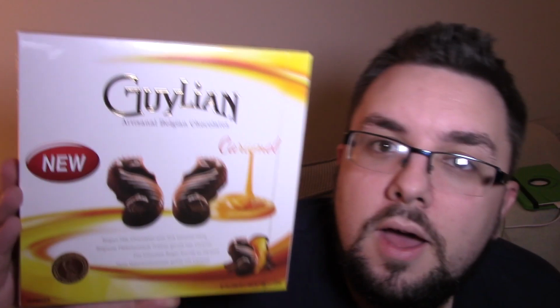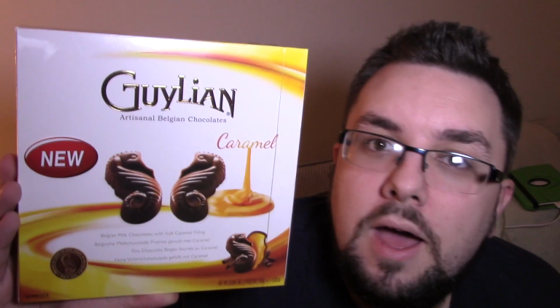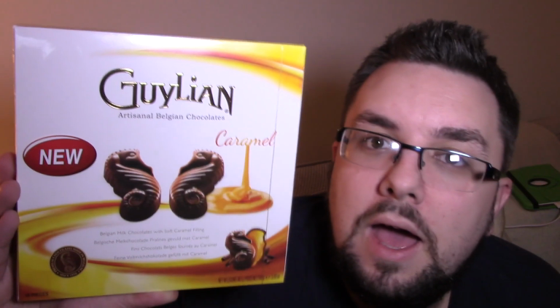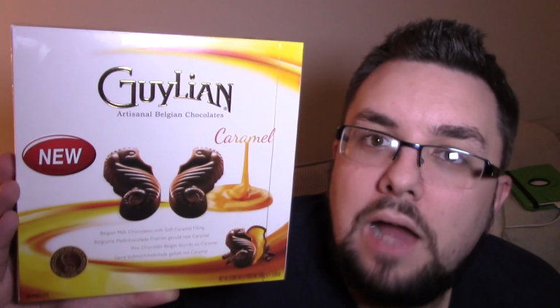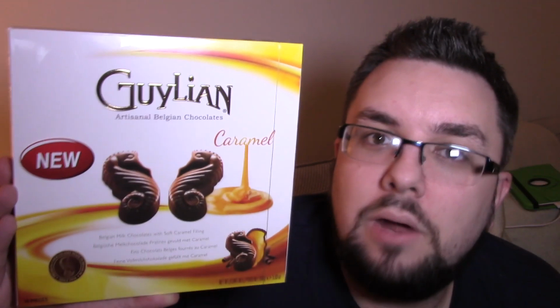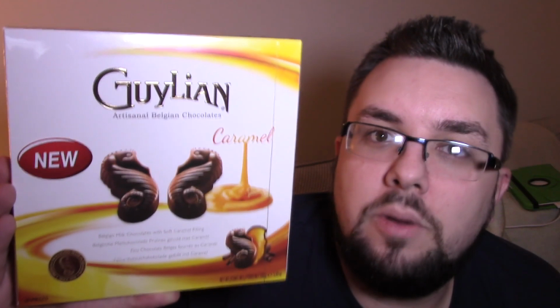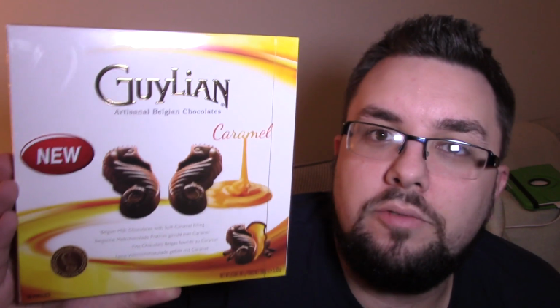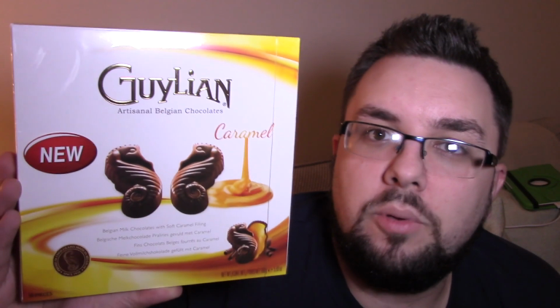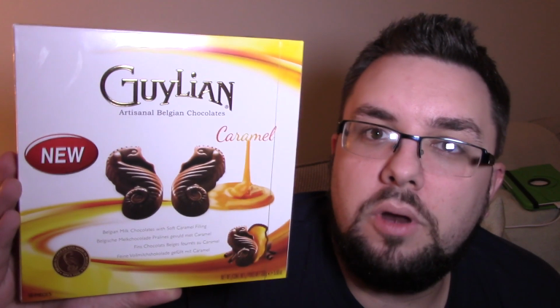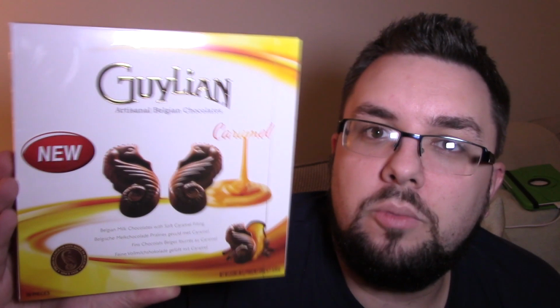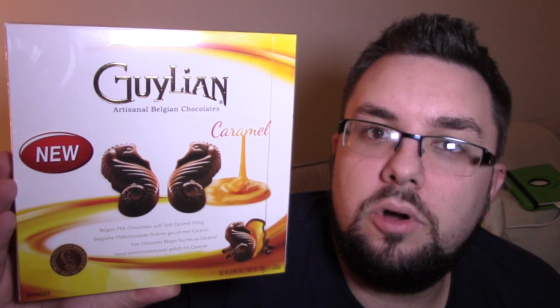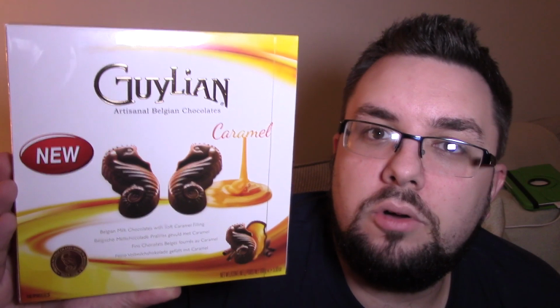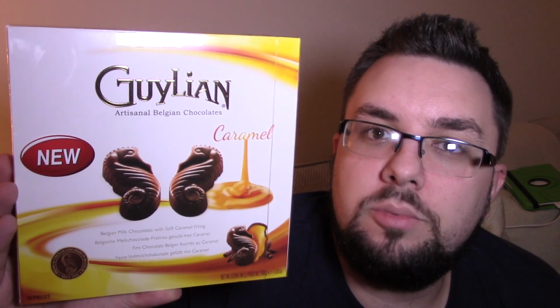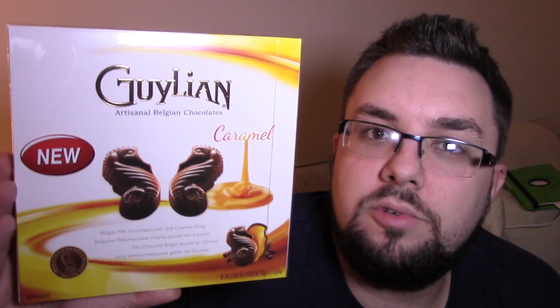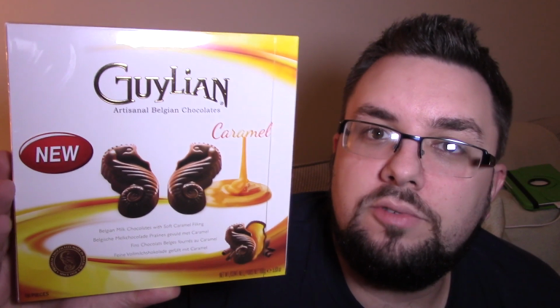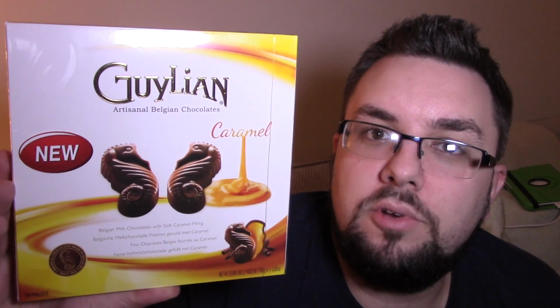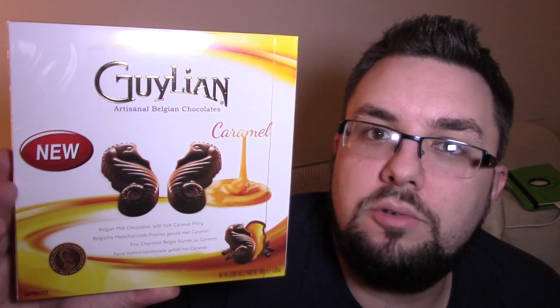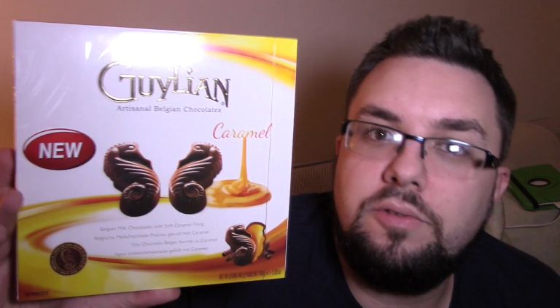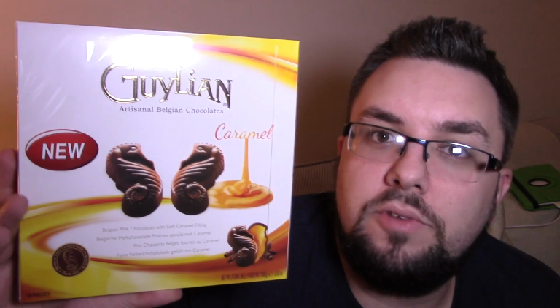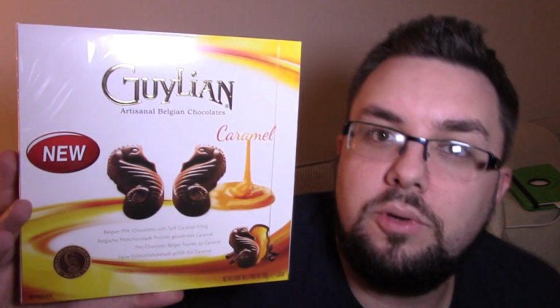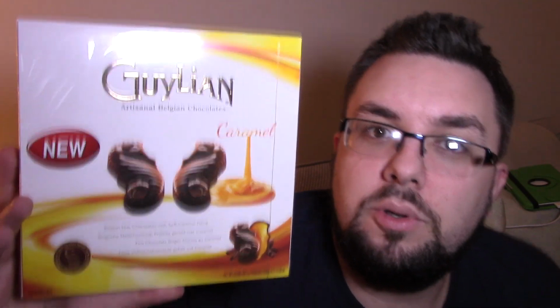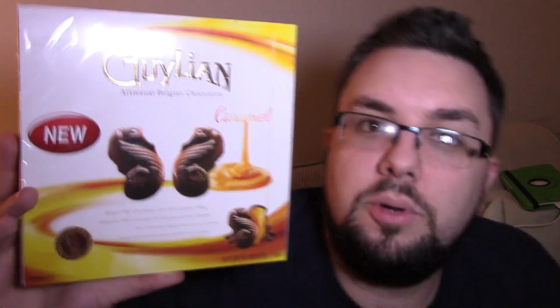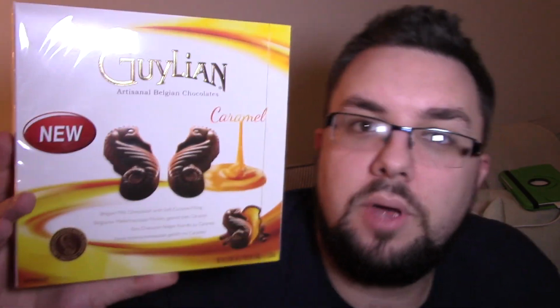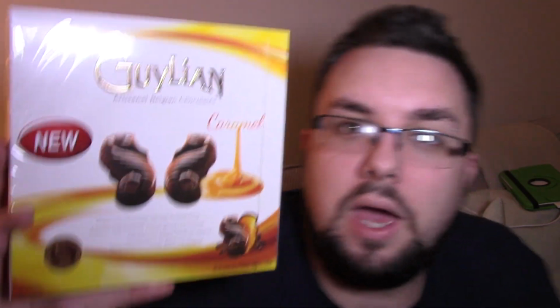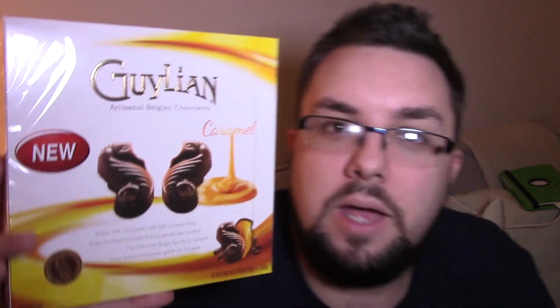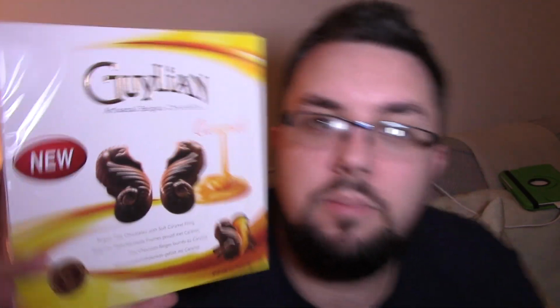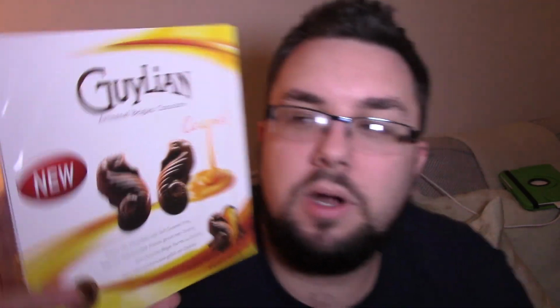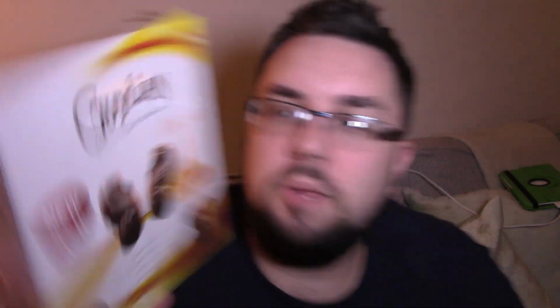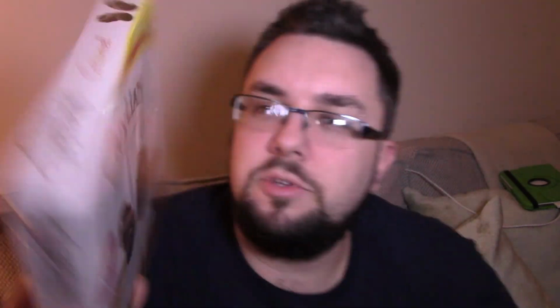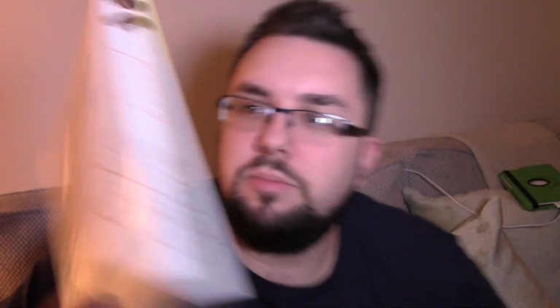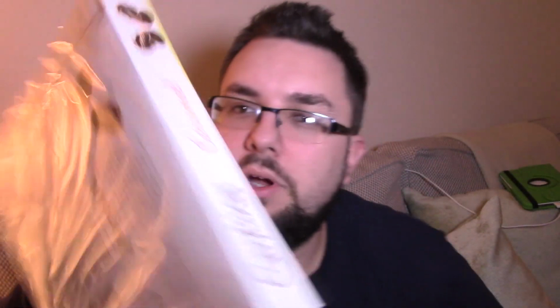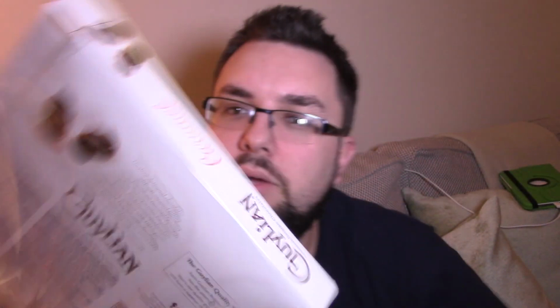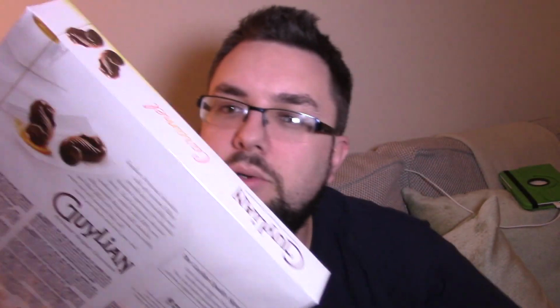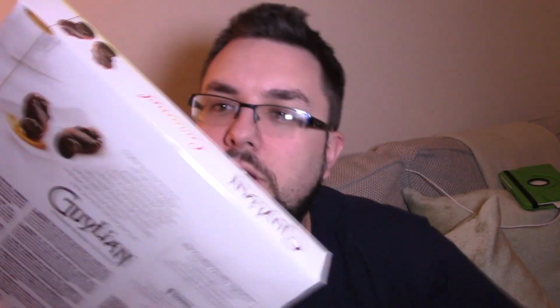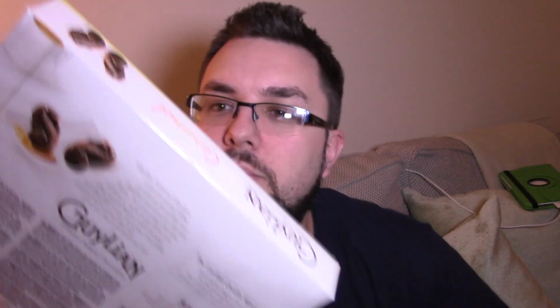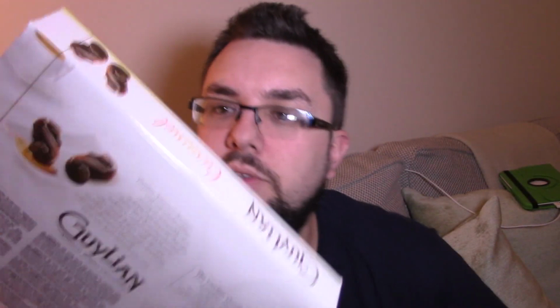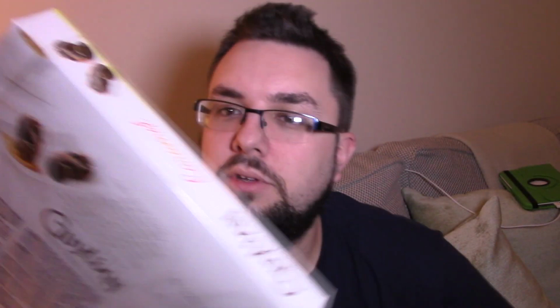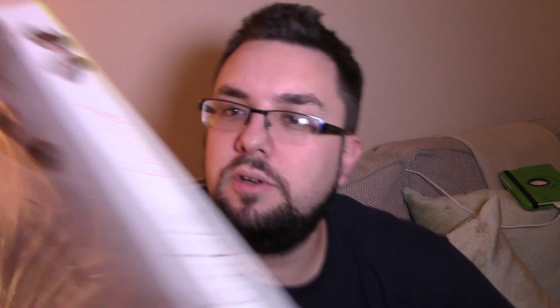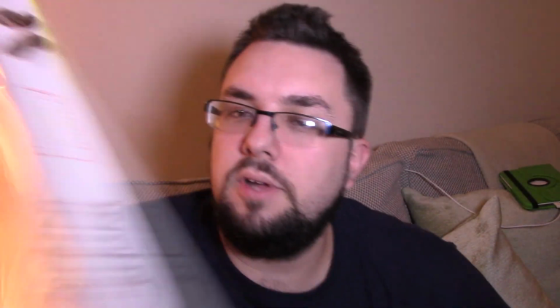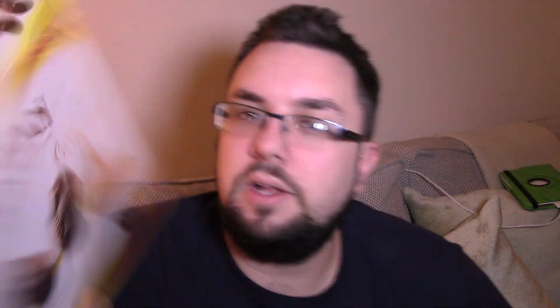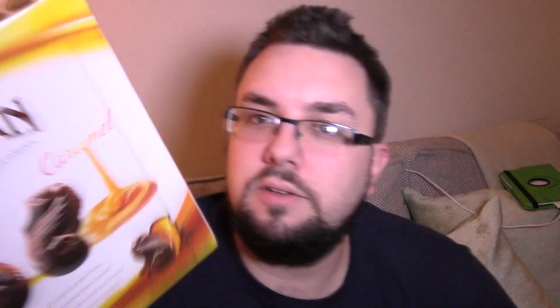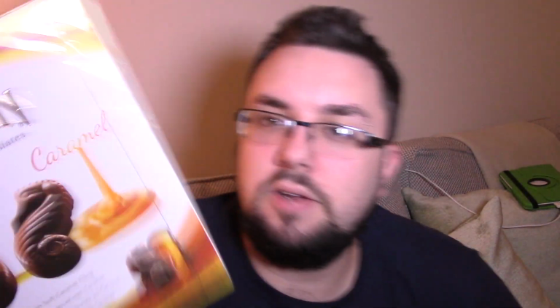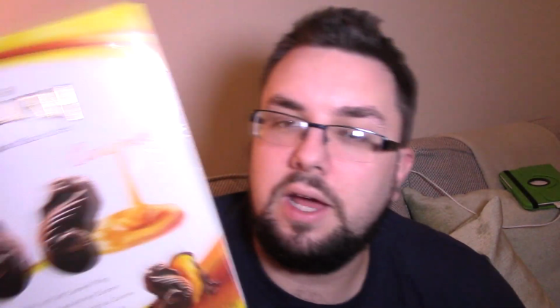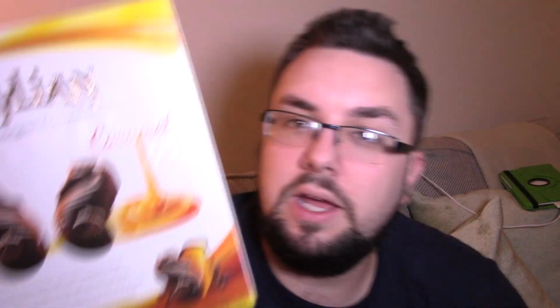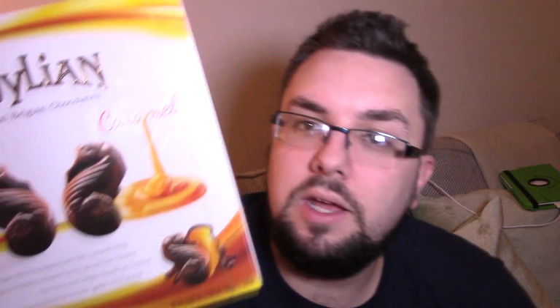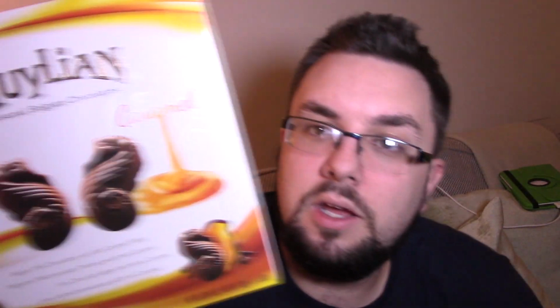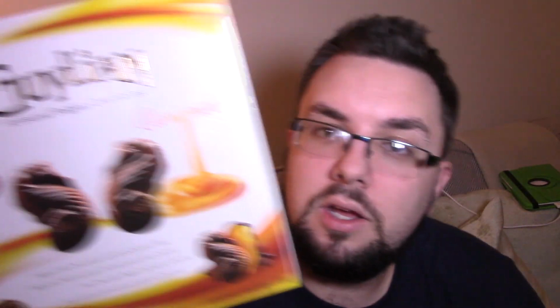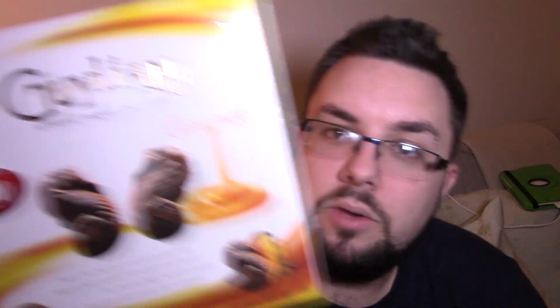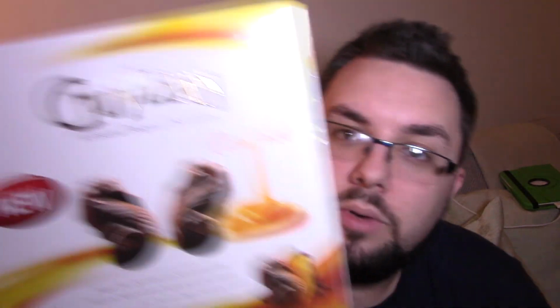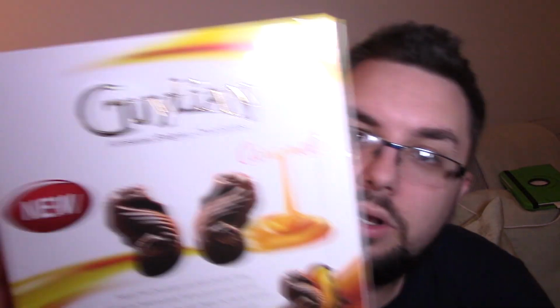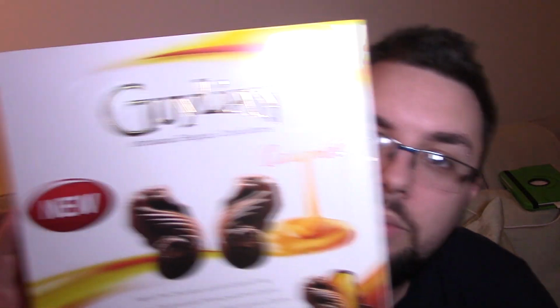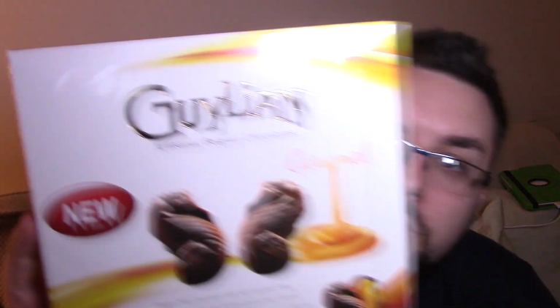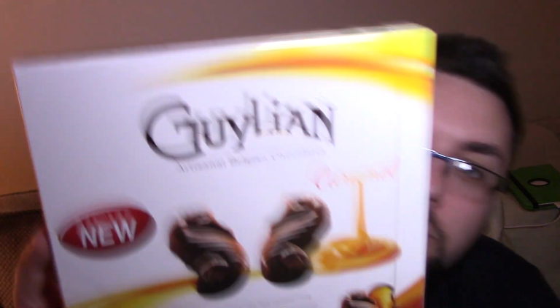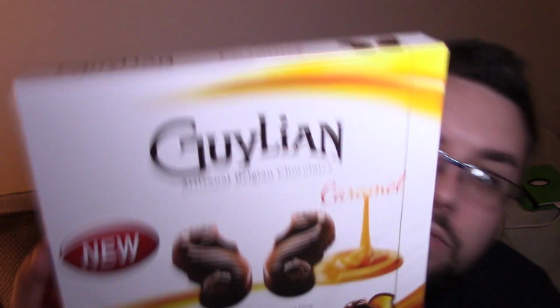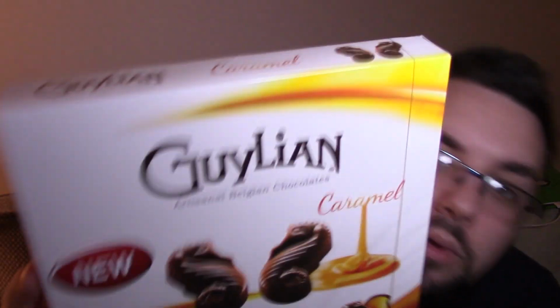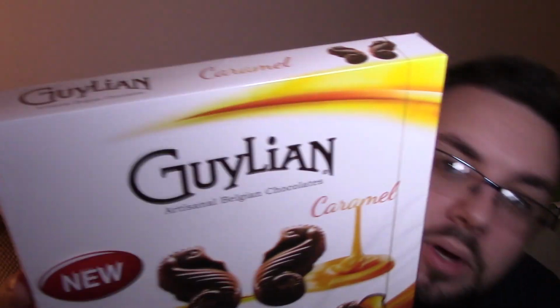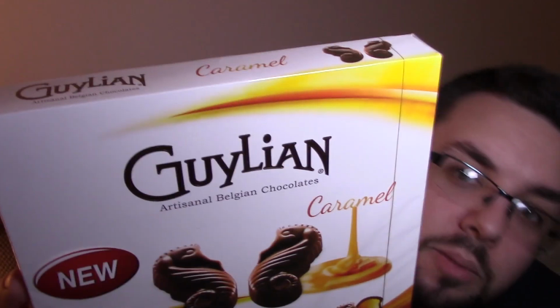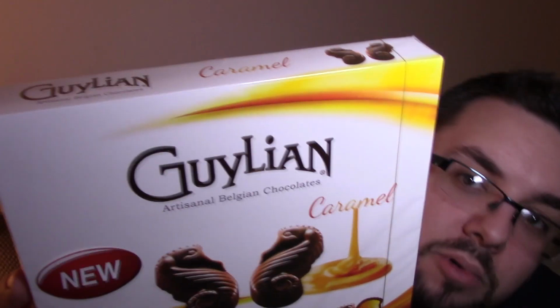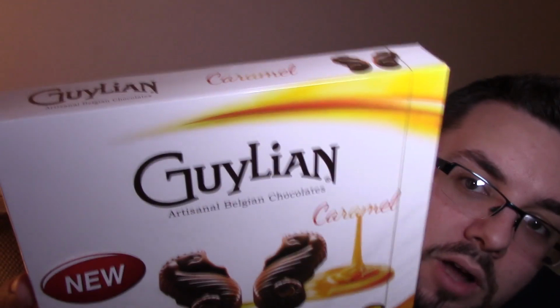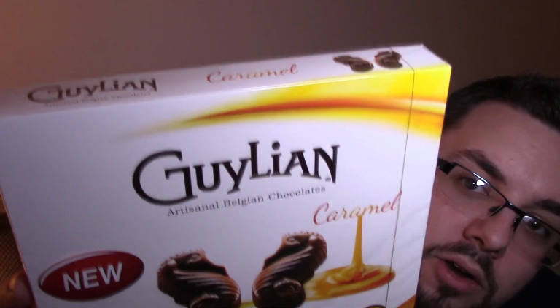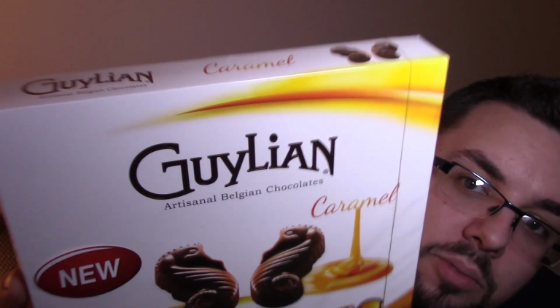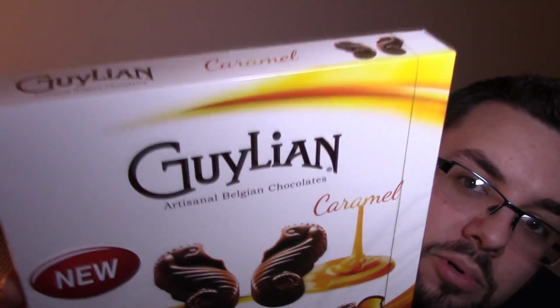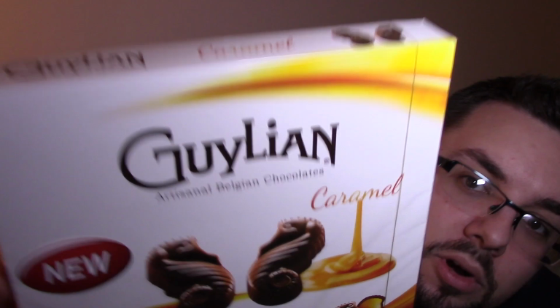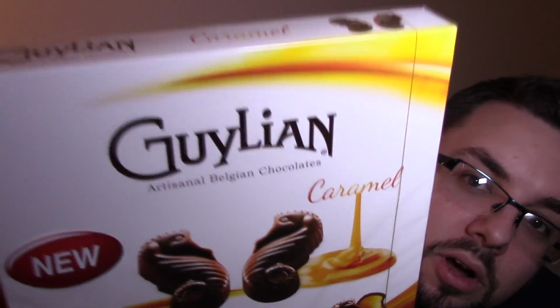Hello everyone and welcome to Food Review UK. My name is Michael Jameson and today we're going to be reviewing a brand new product.